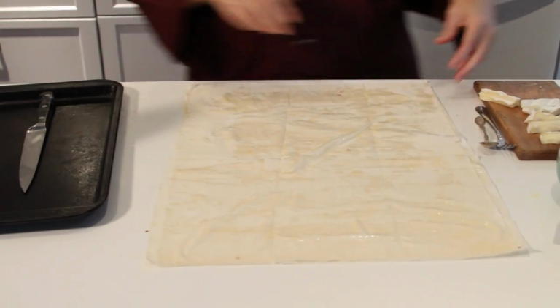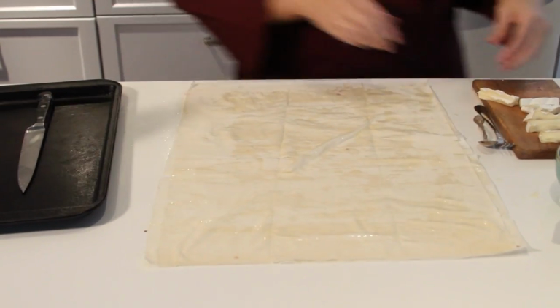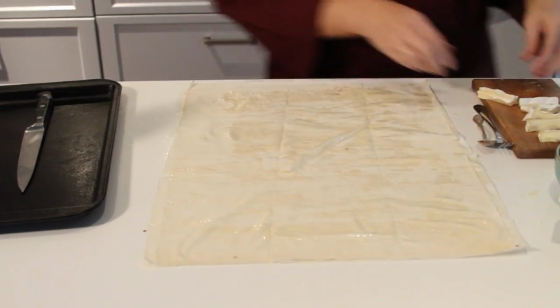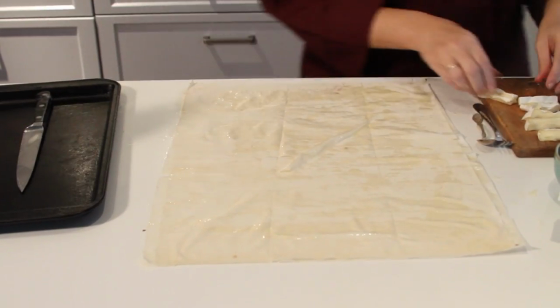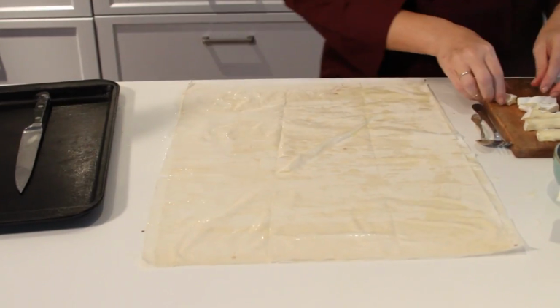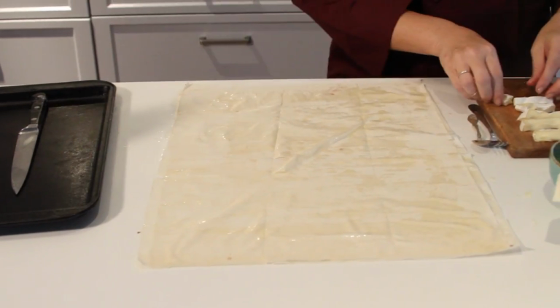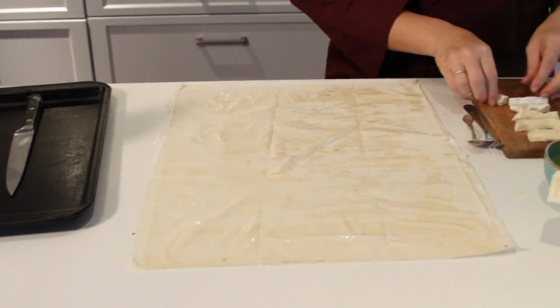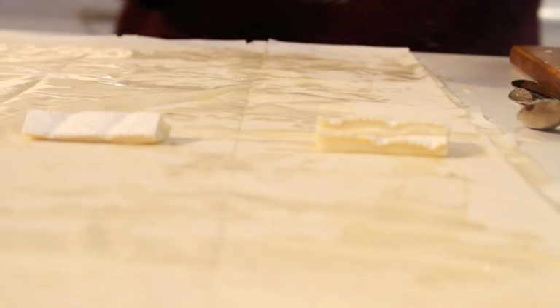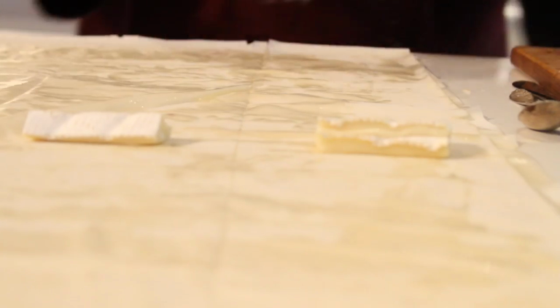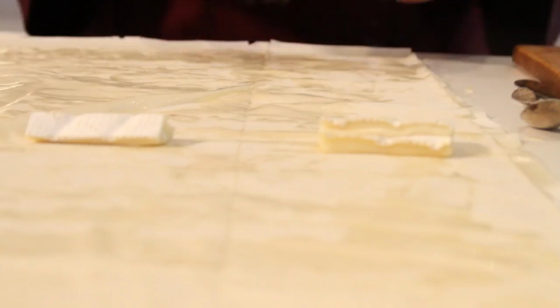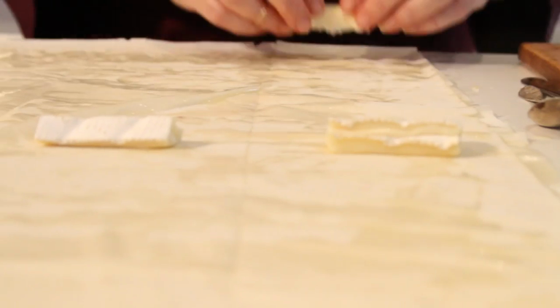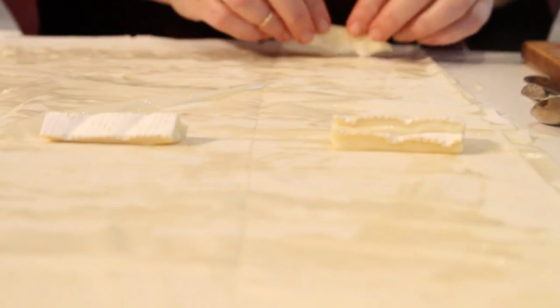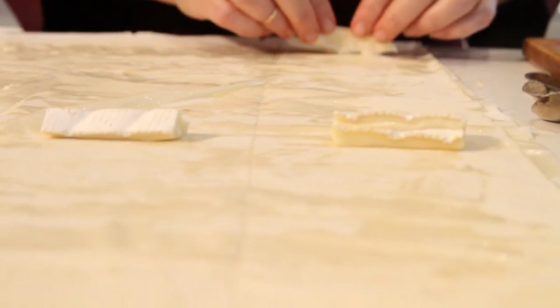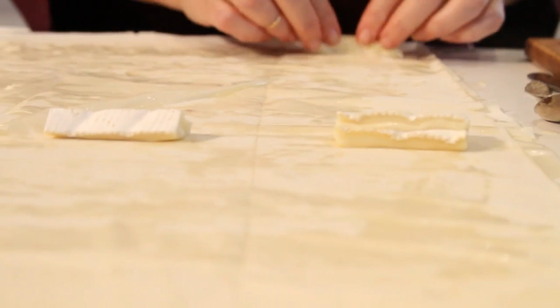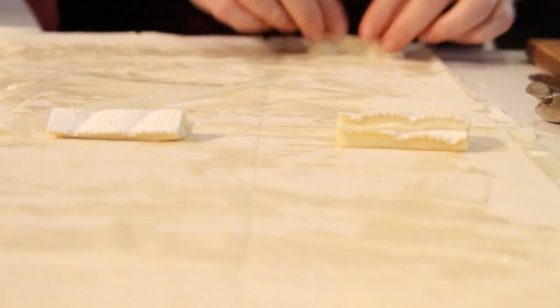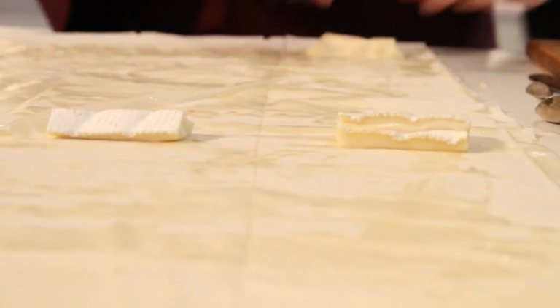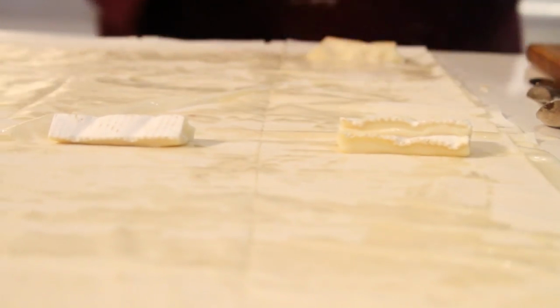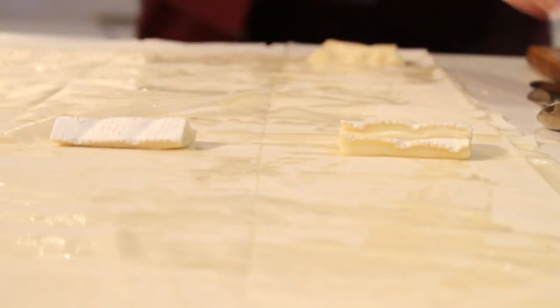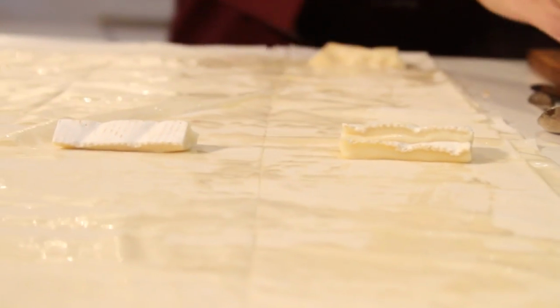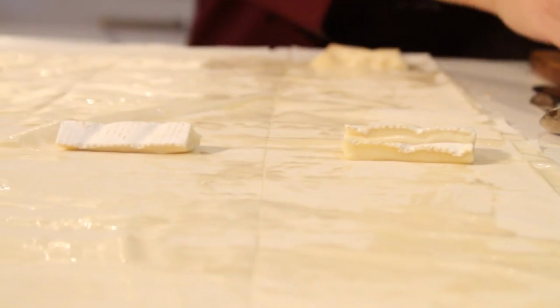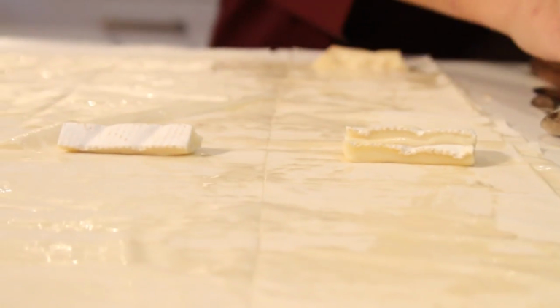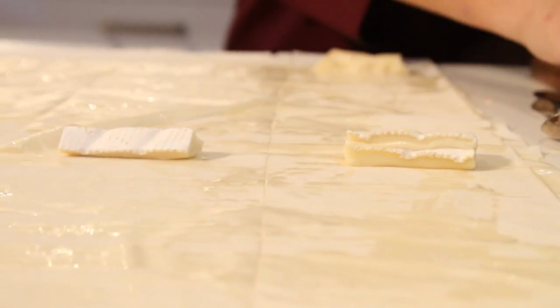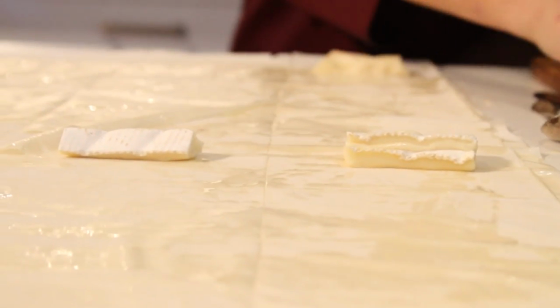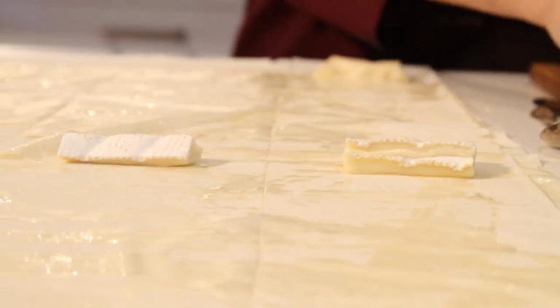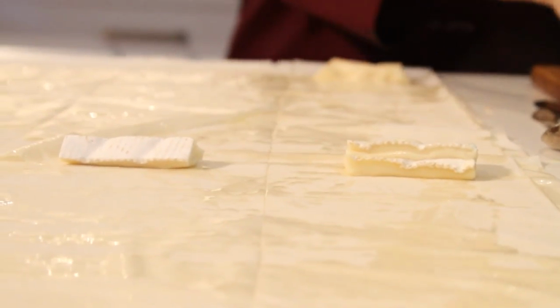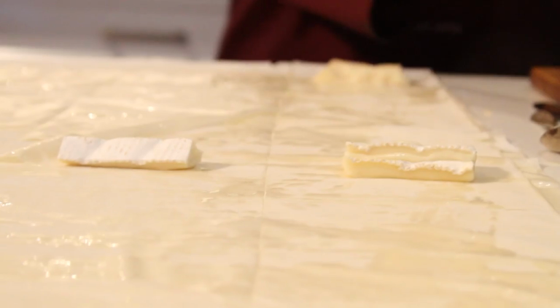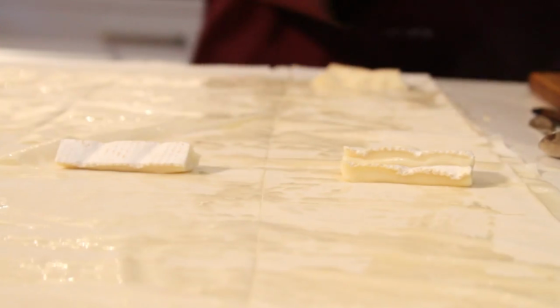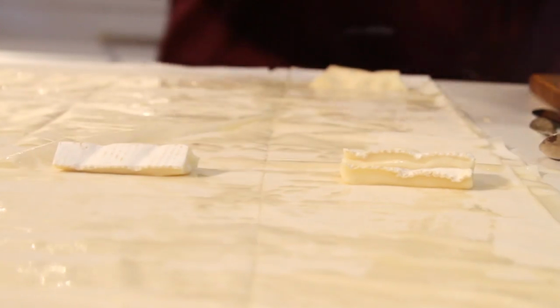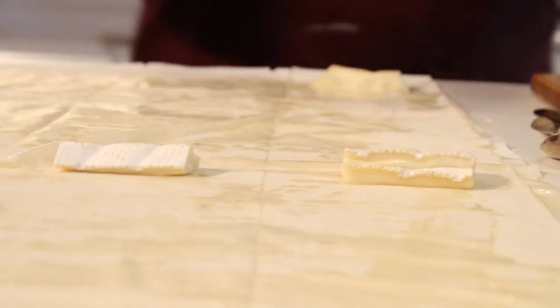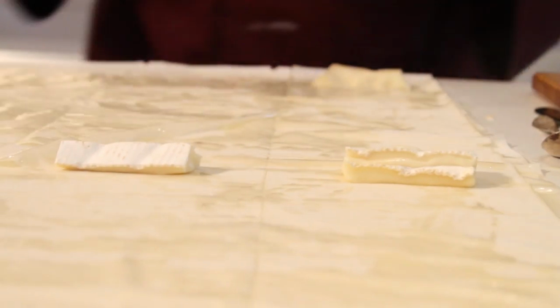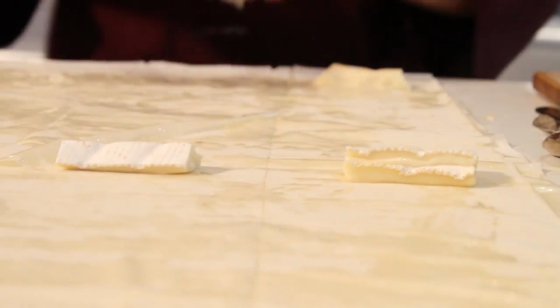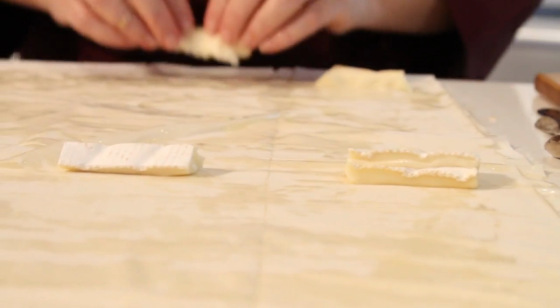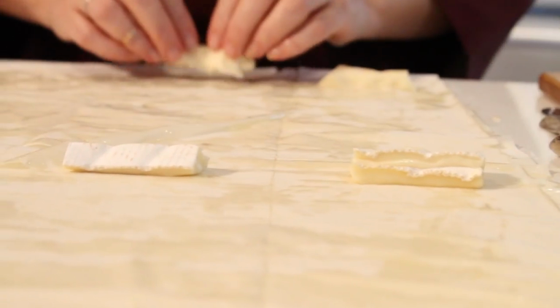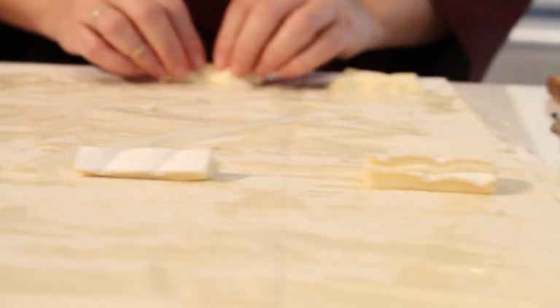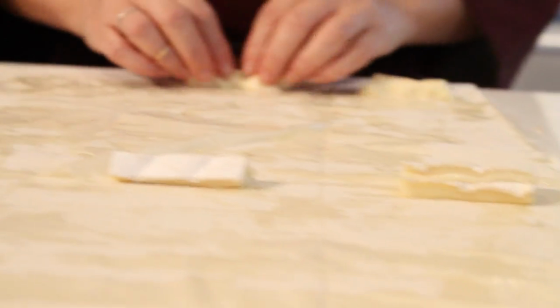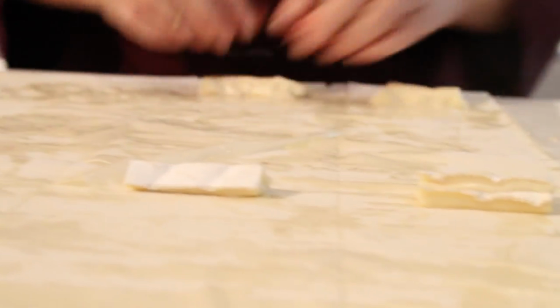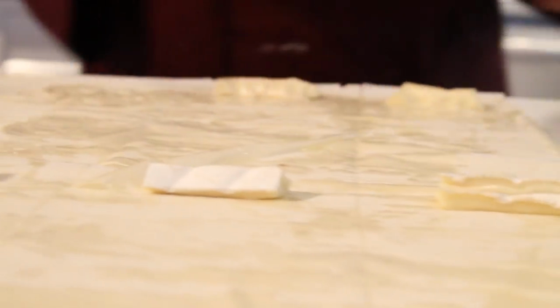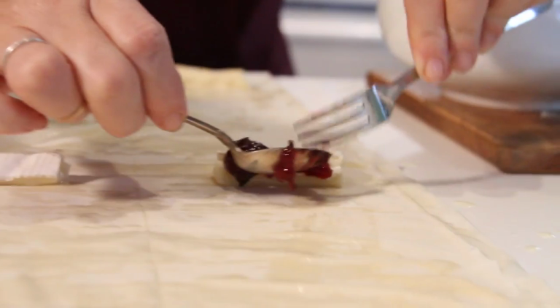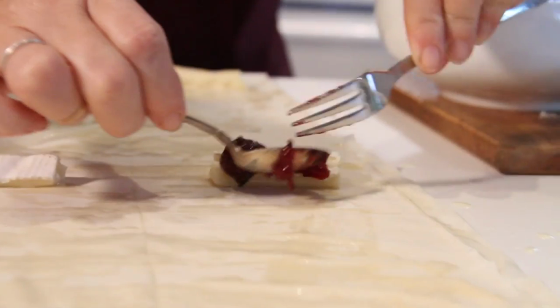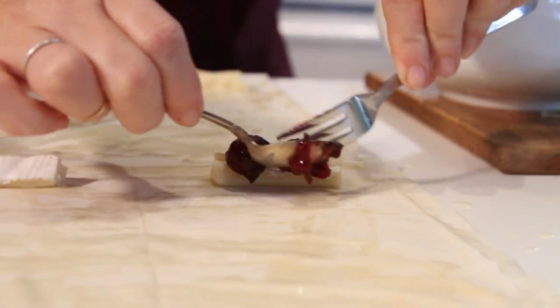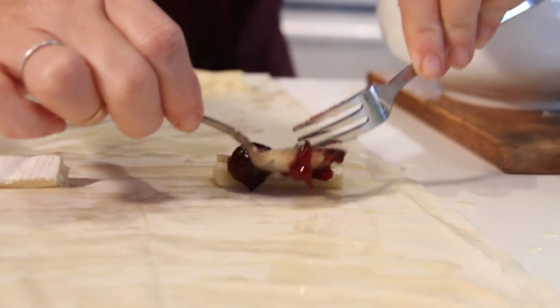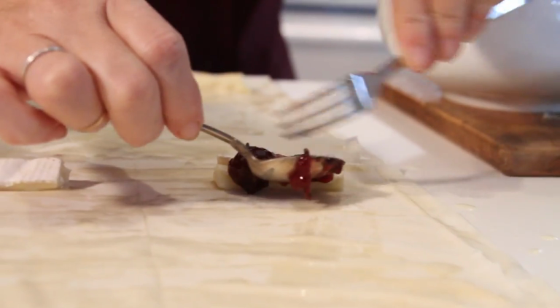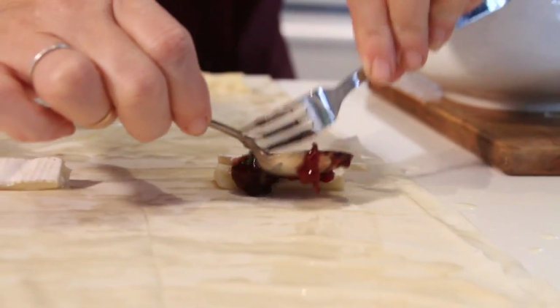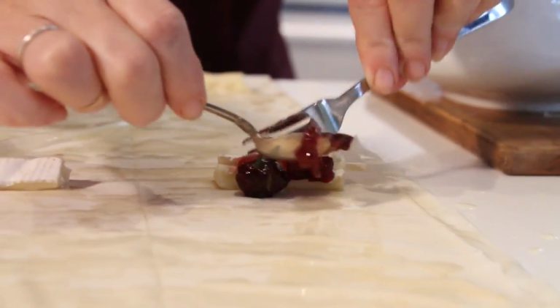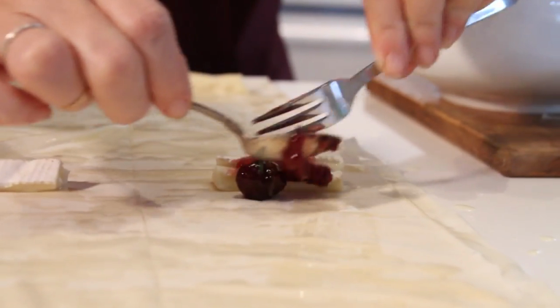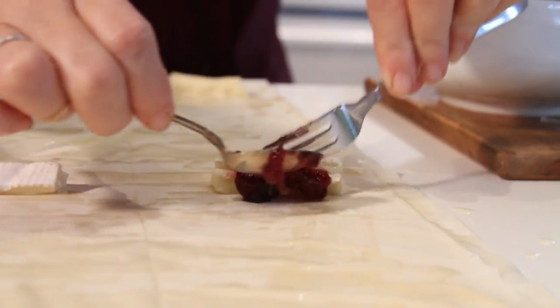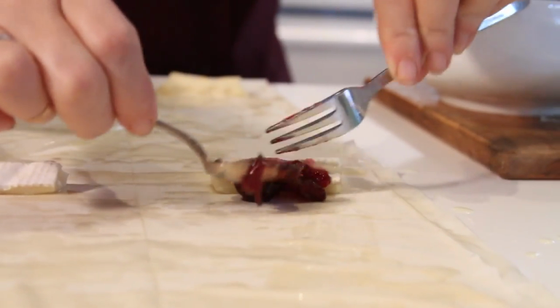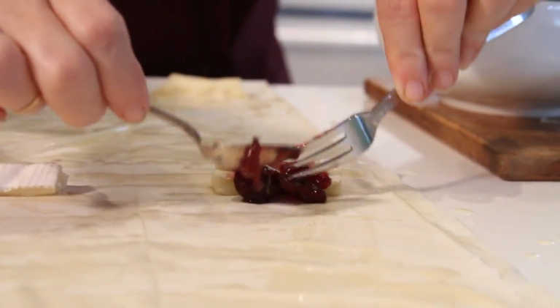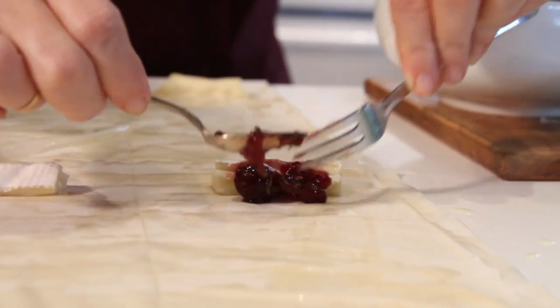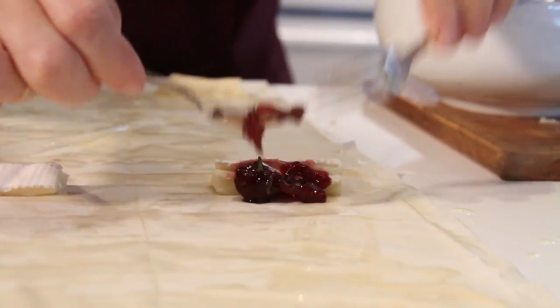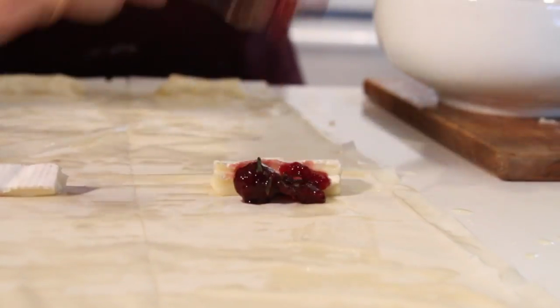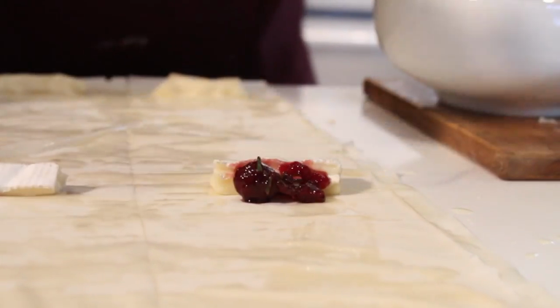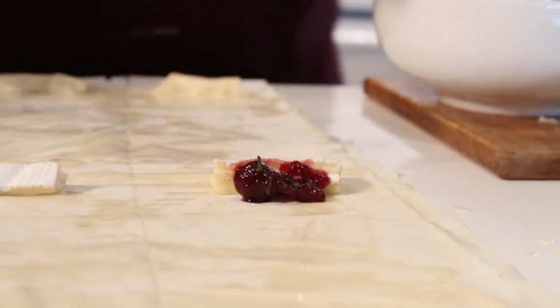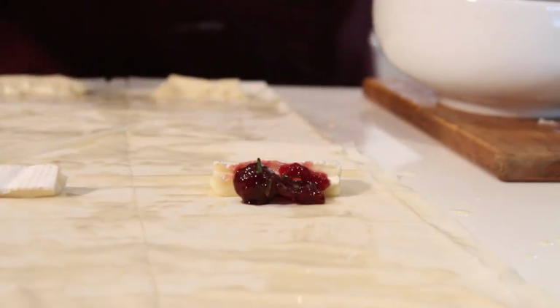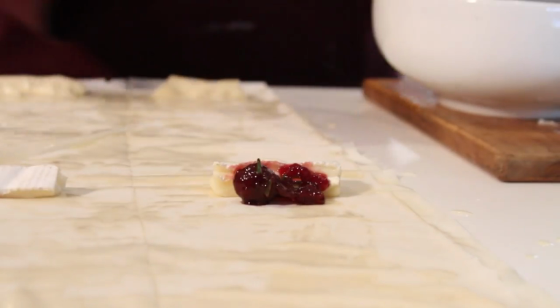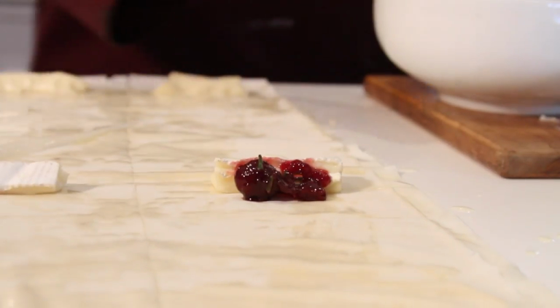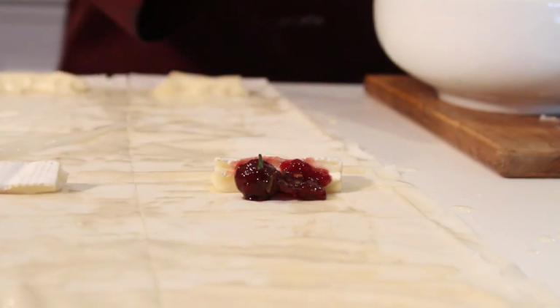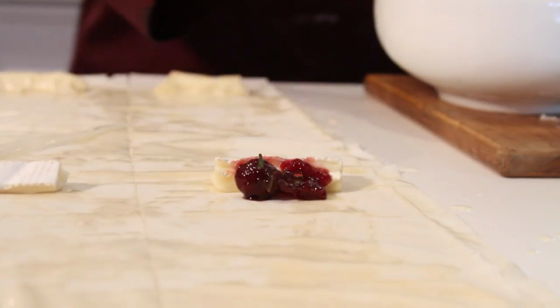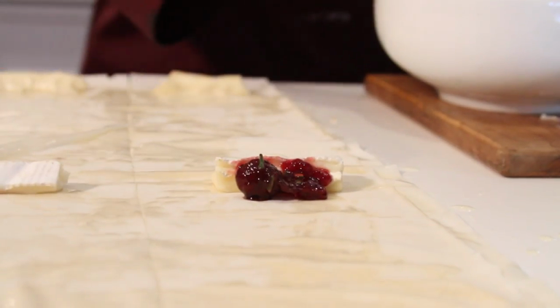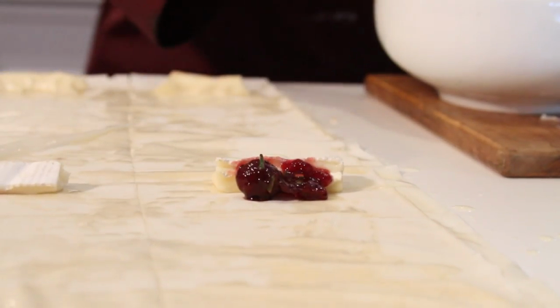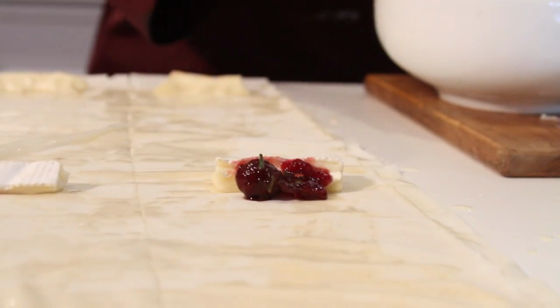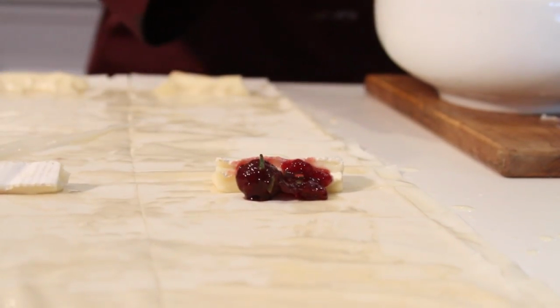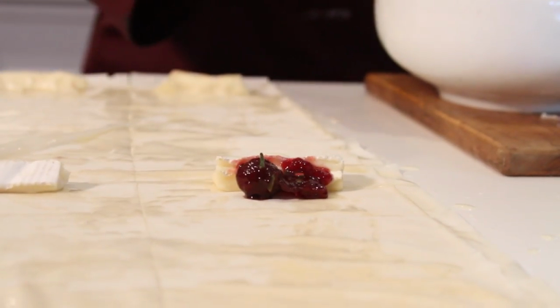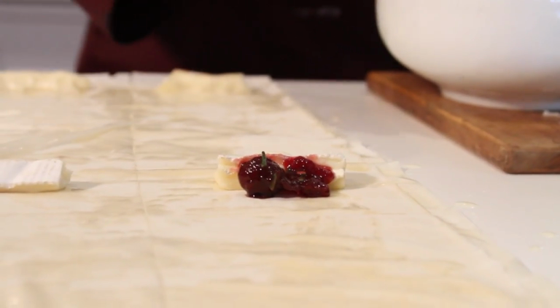With the short side facing you, lay one piece of brie with a scant teaspoon of cherry filling on top at the bottom of the wrapper.